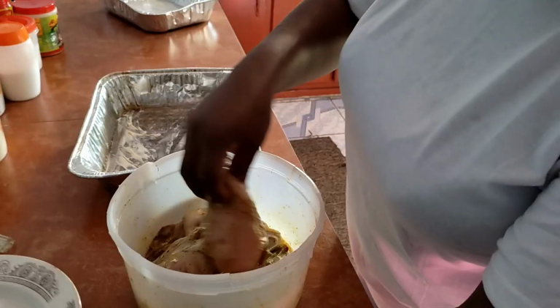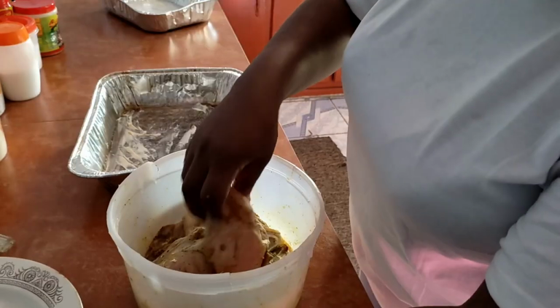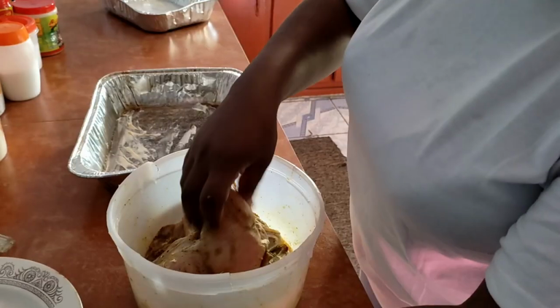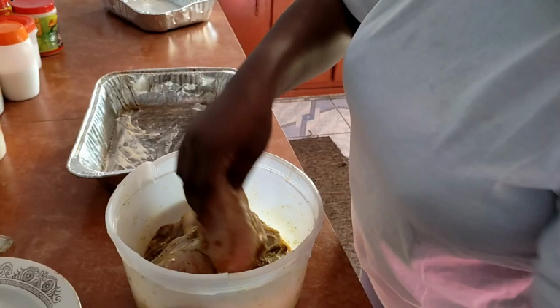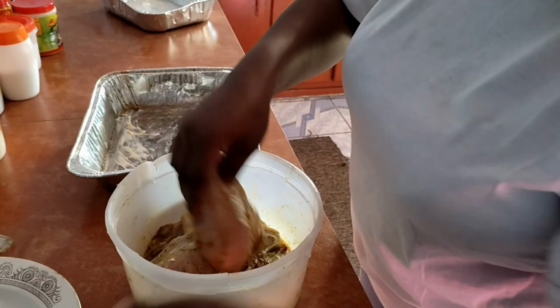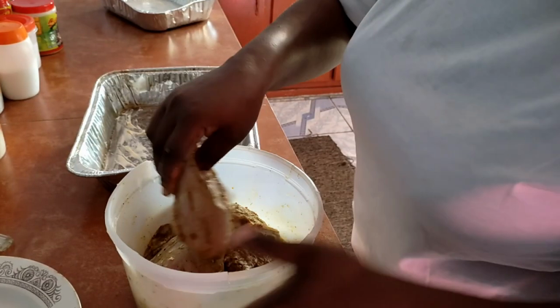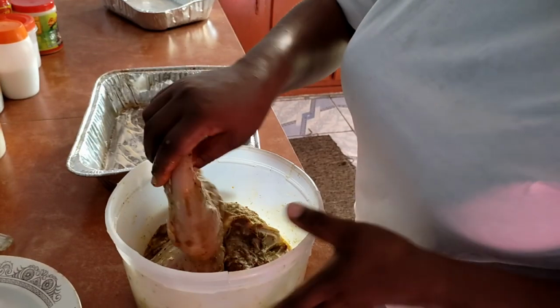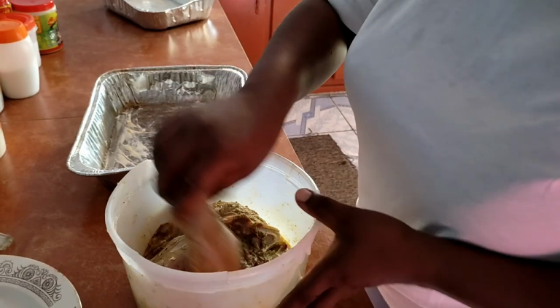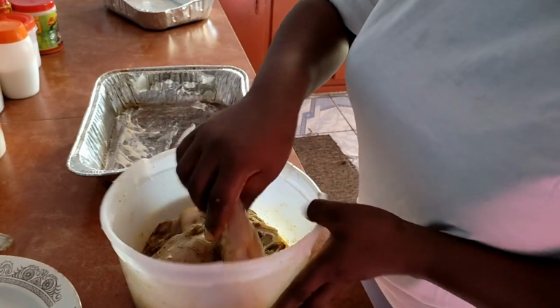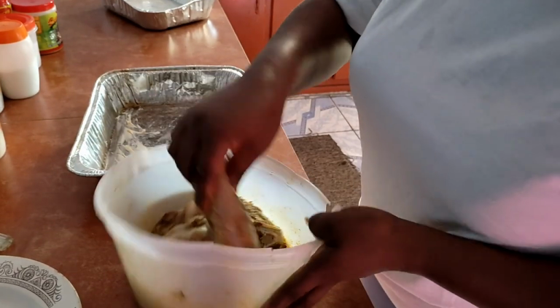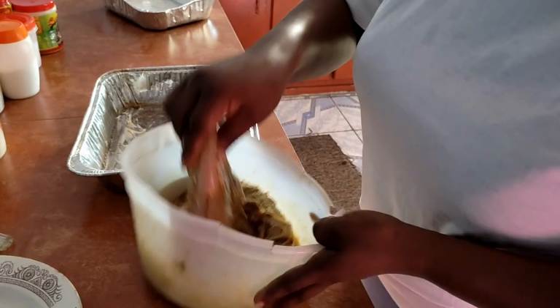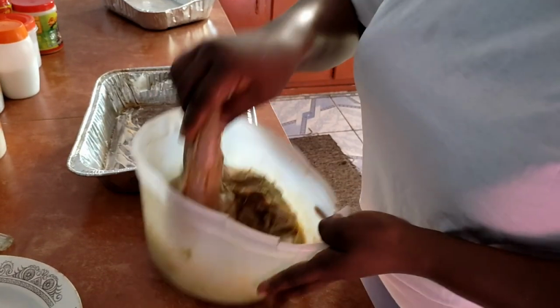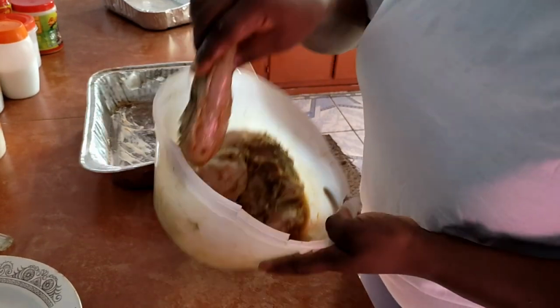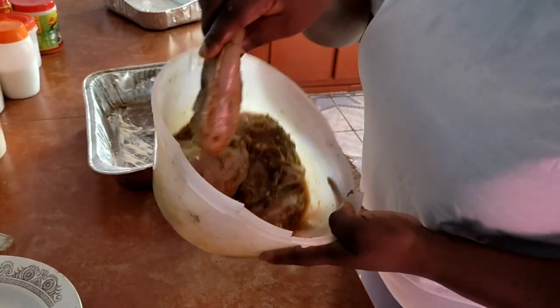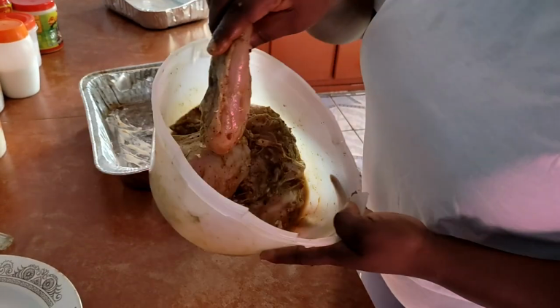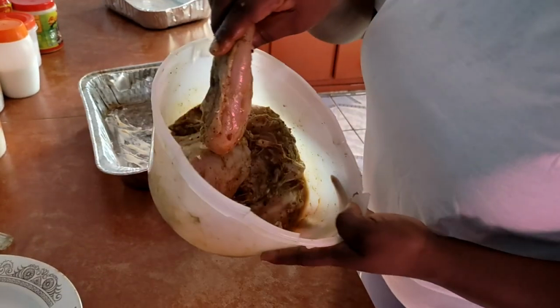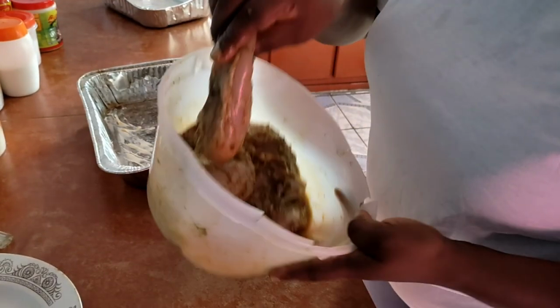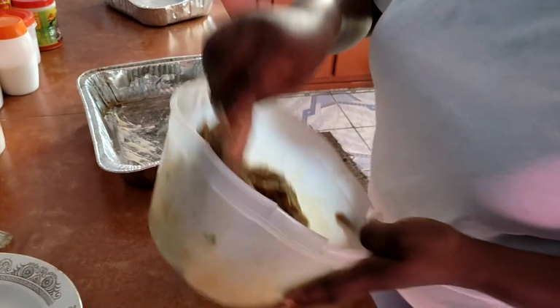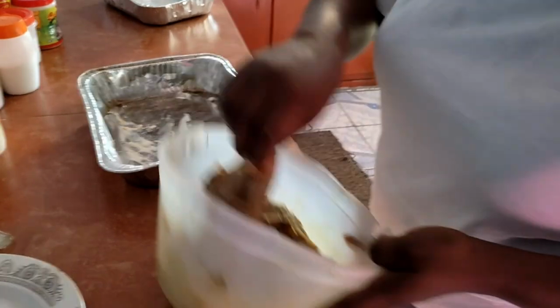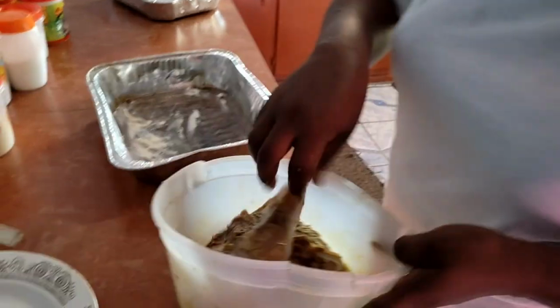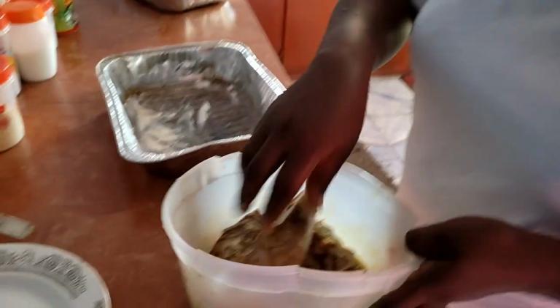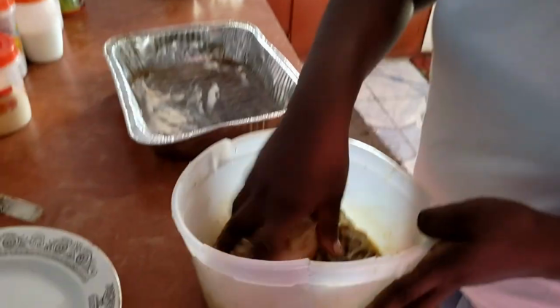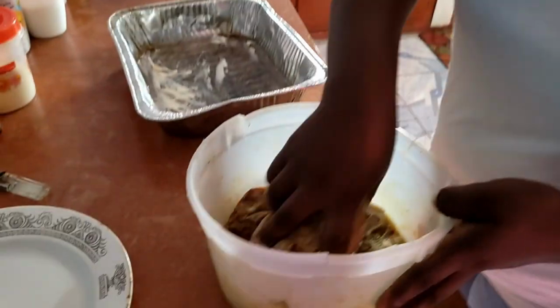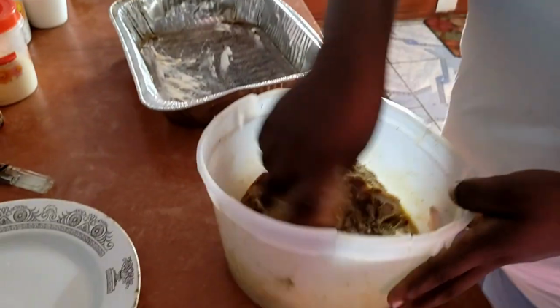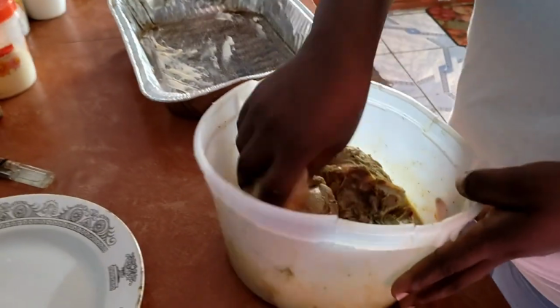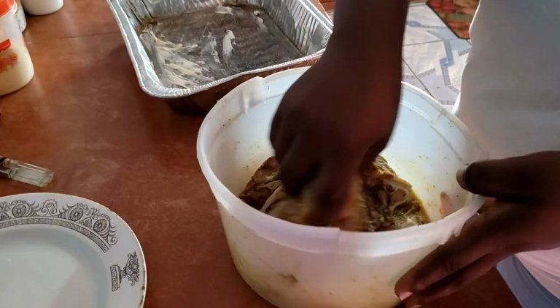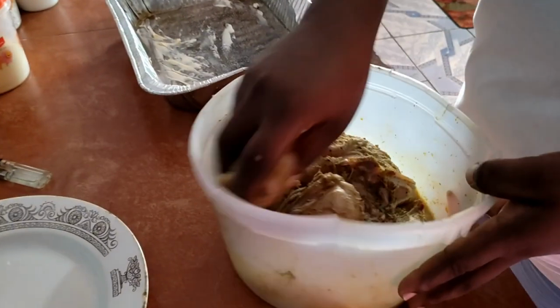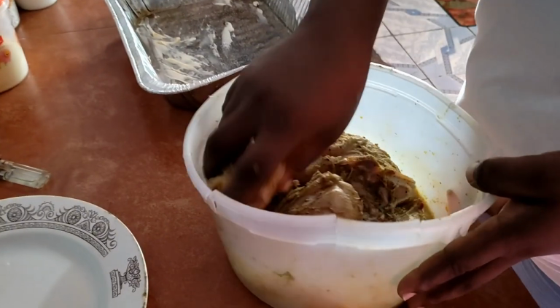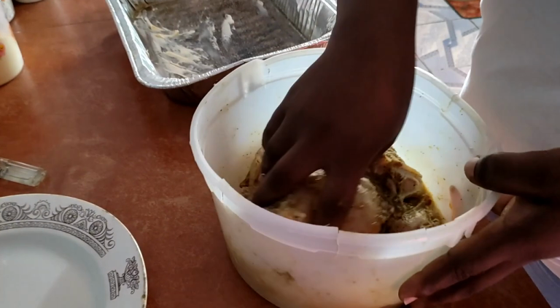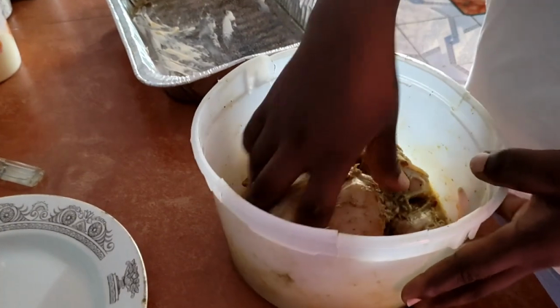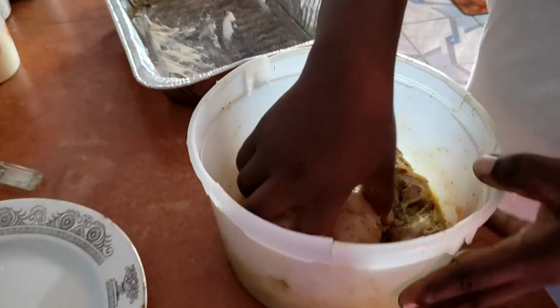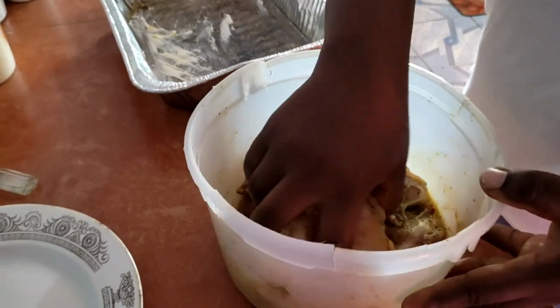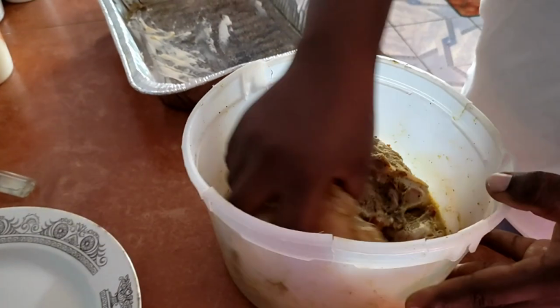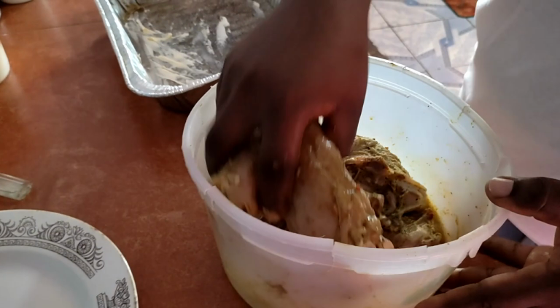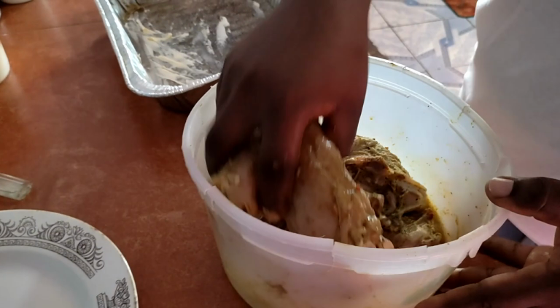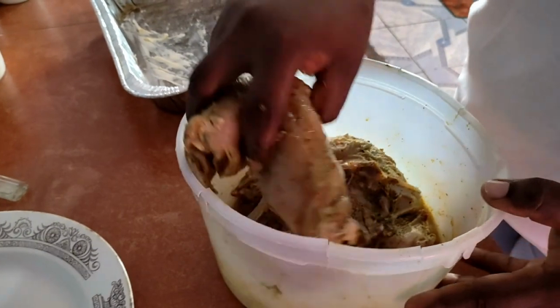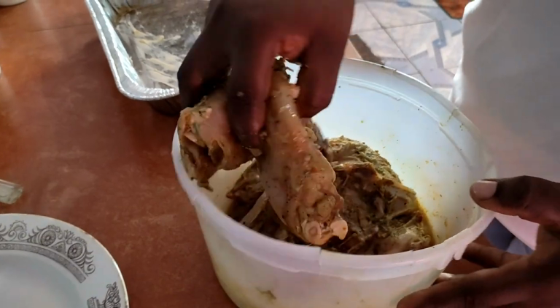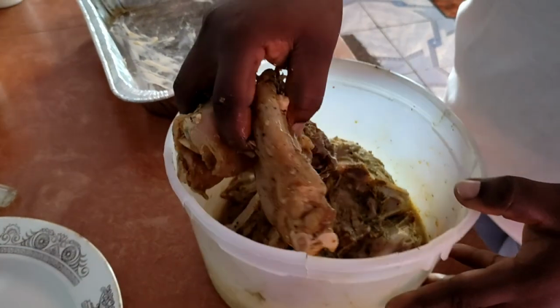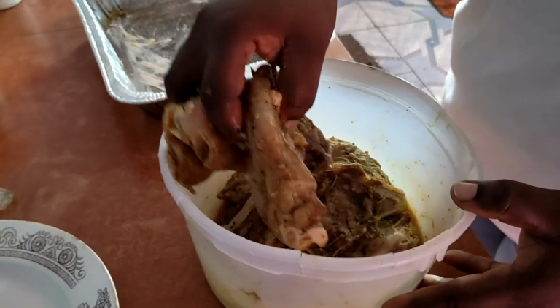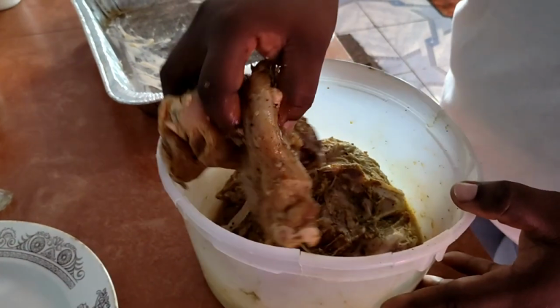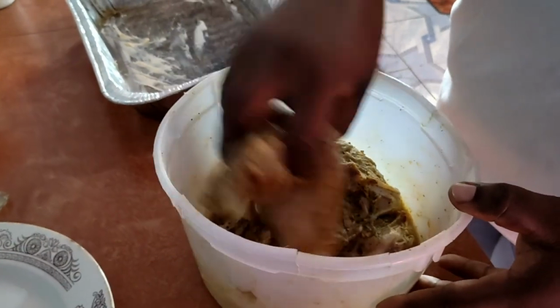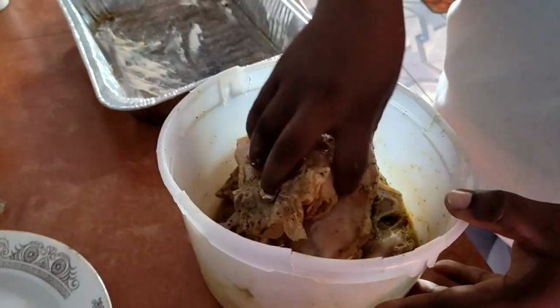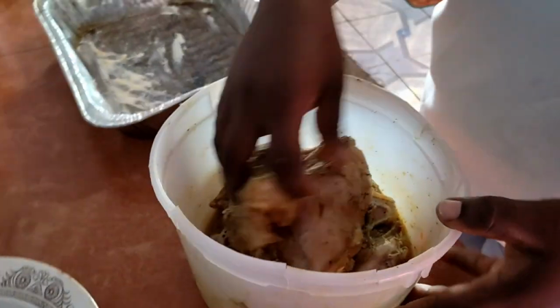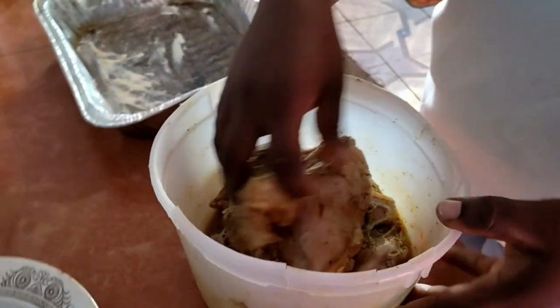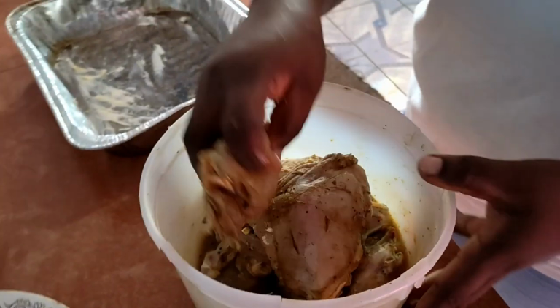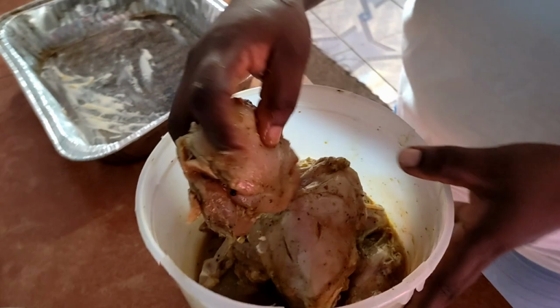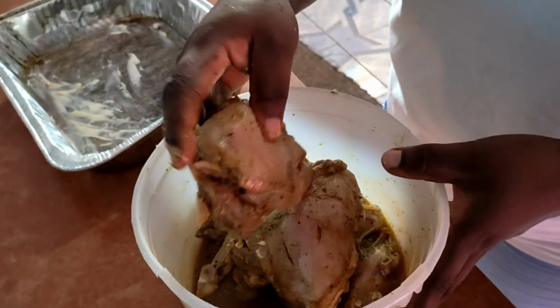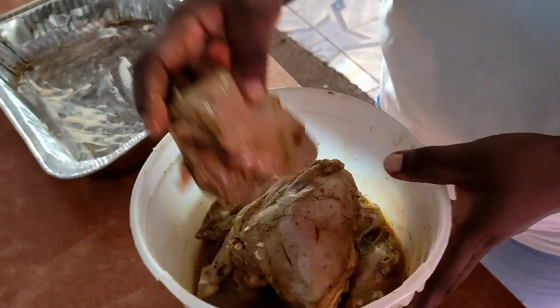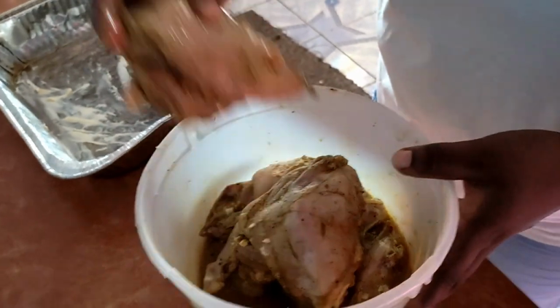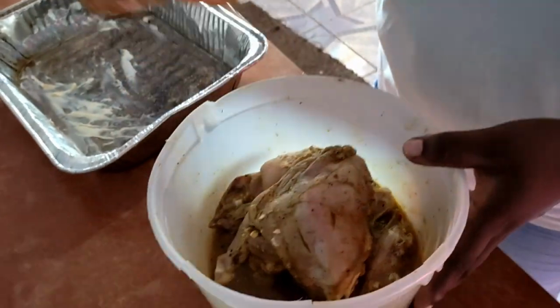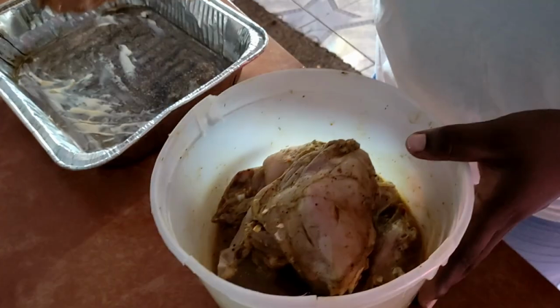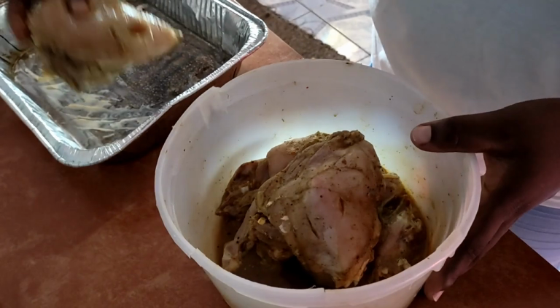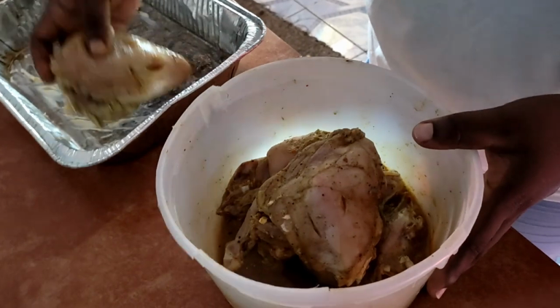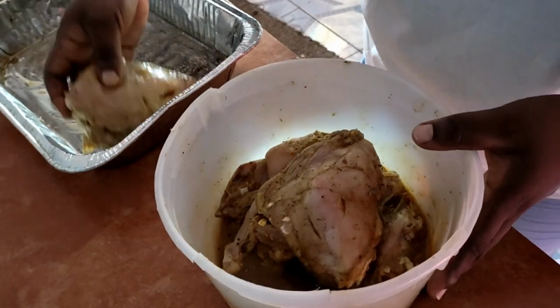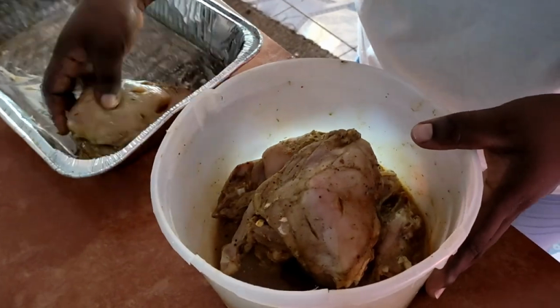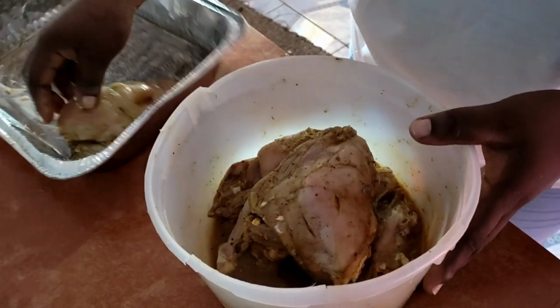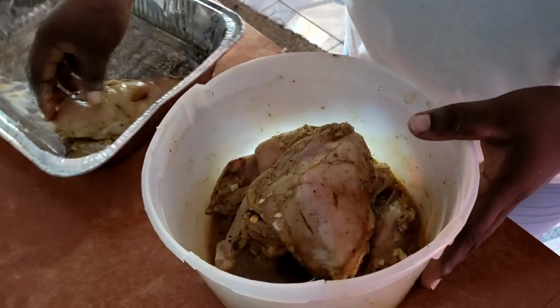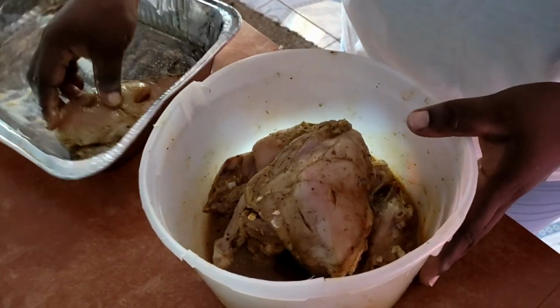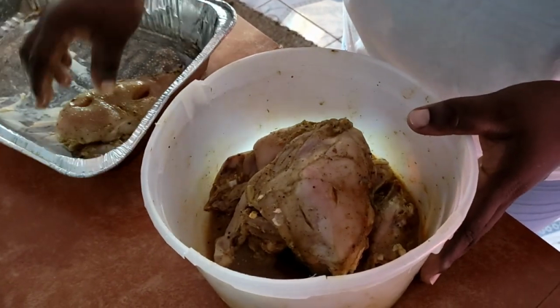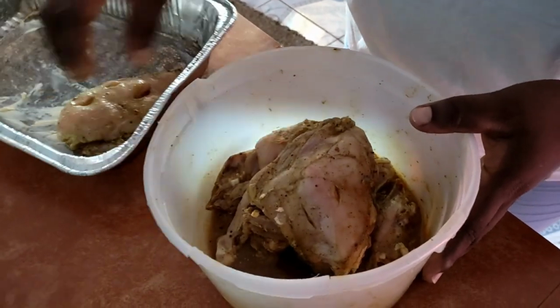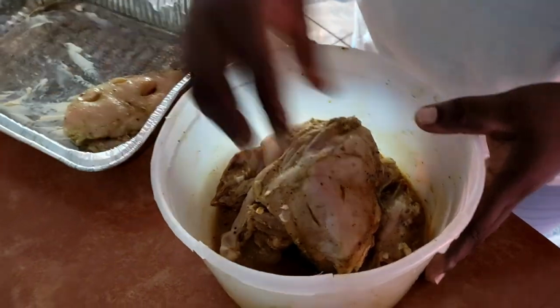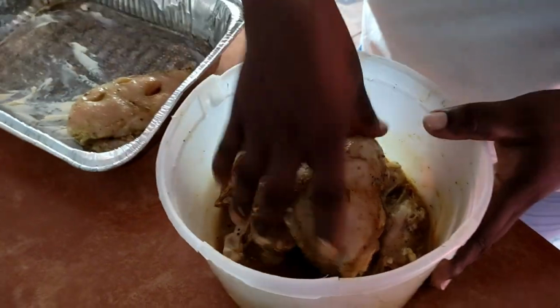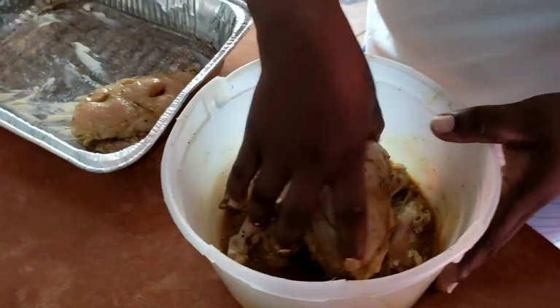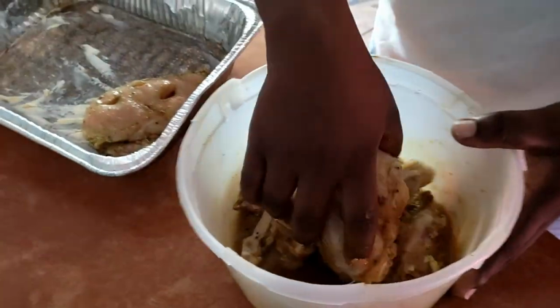This is my chicken that was seasoned ahead of time and was marinated. I'm going to put them in the baking tin.